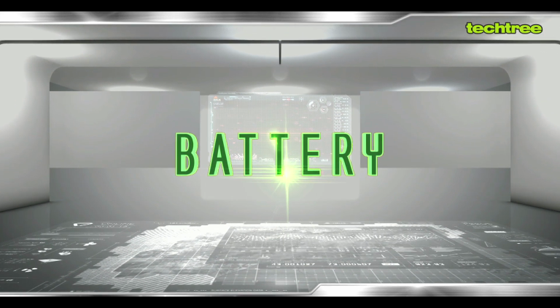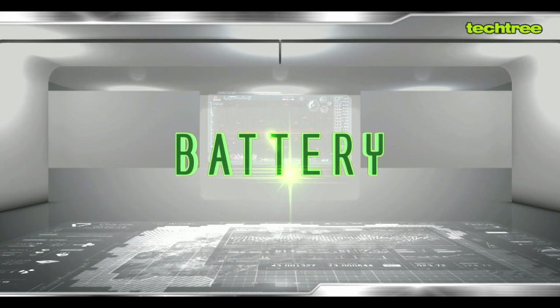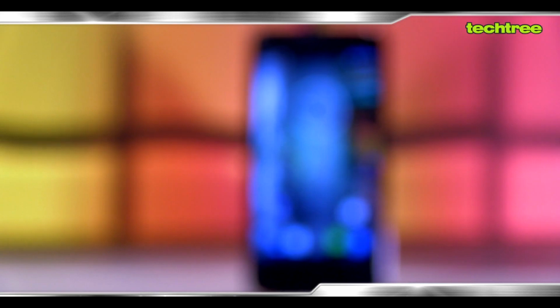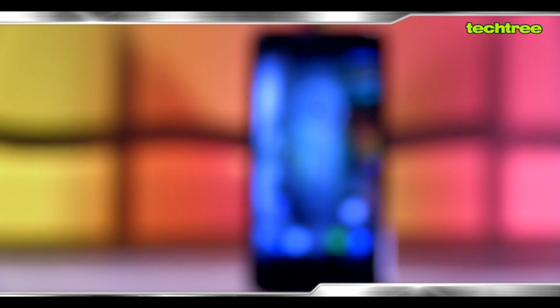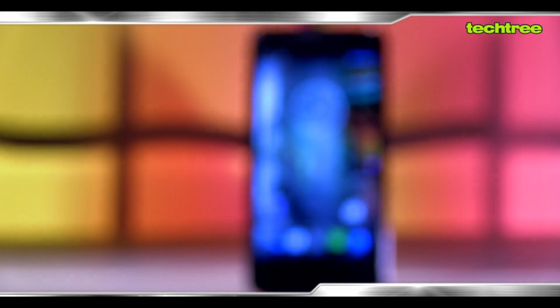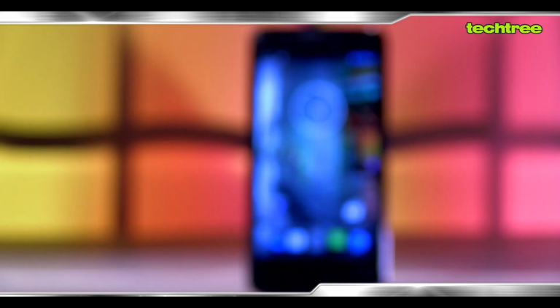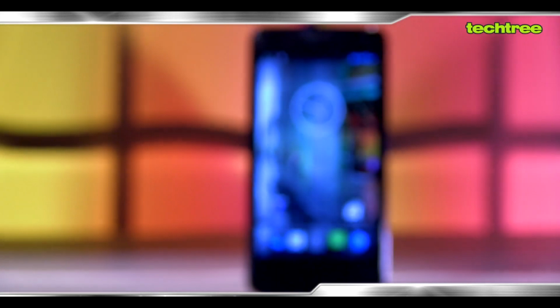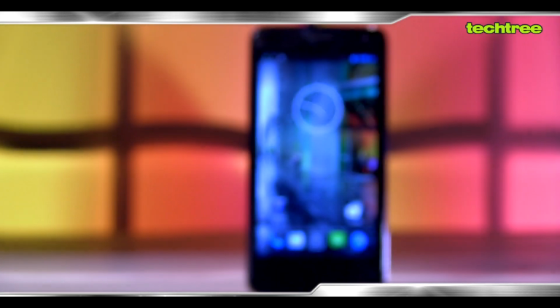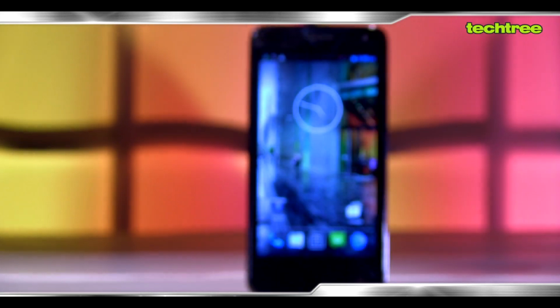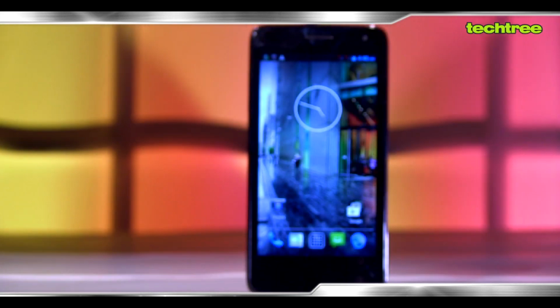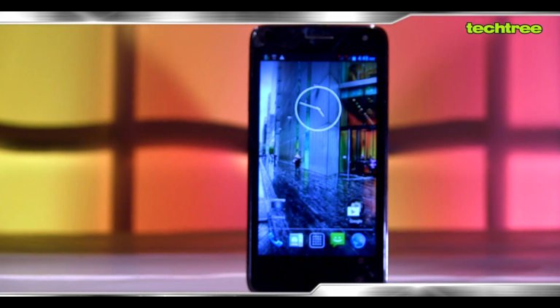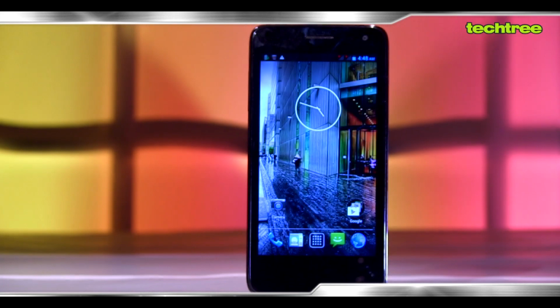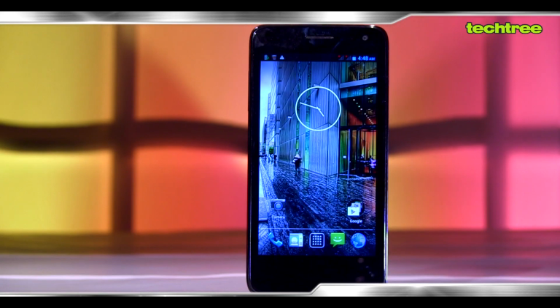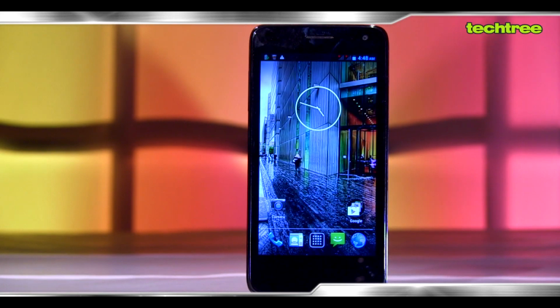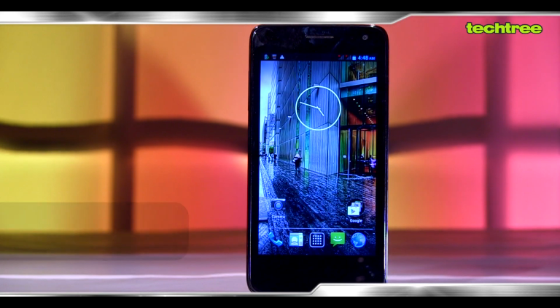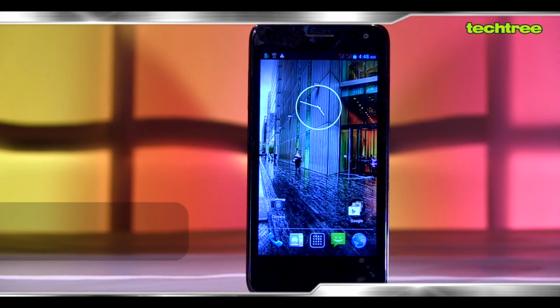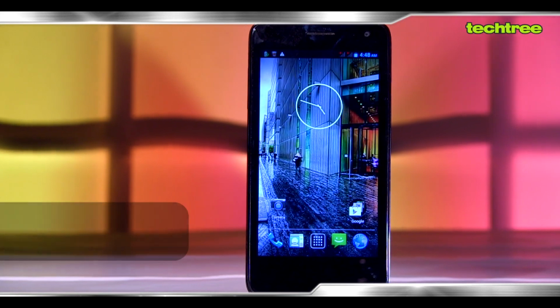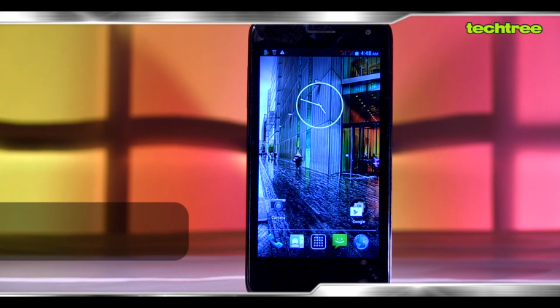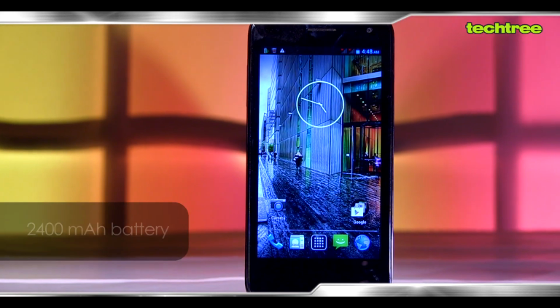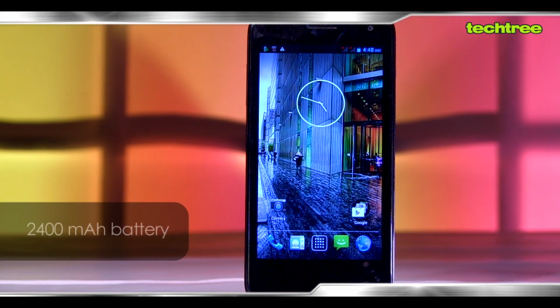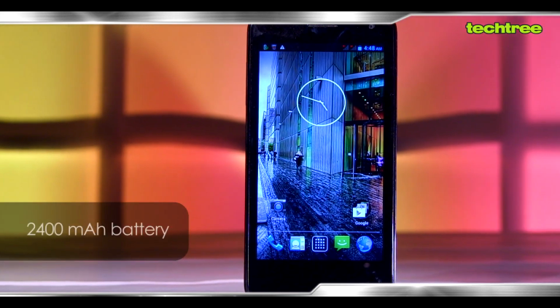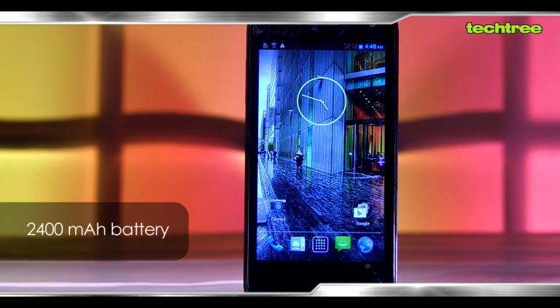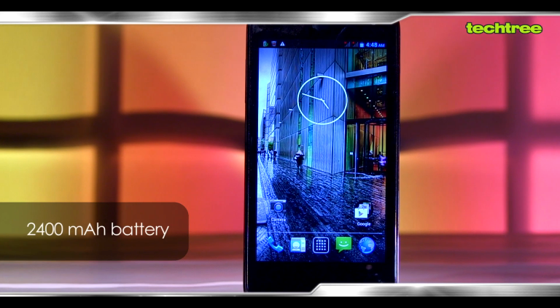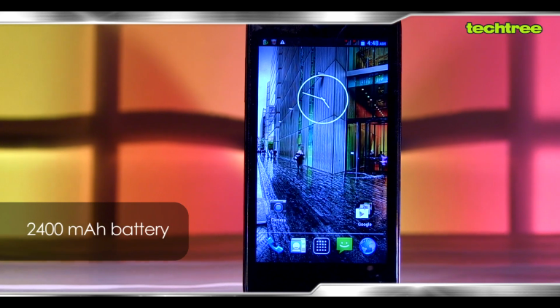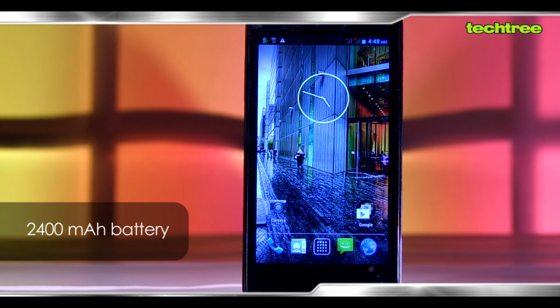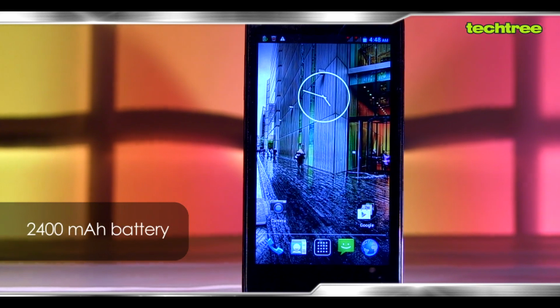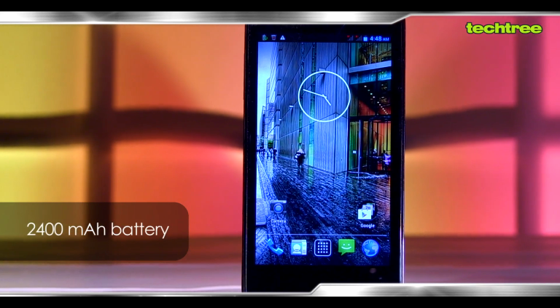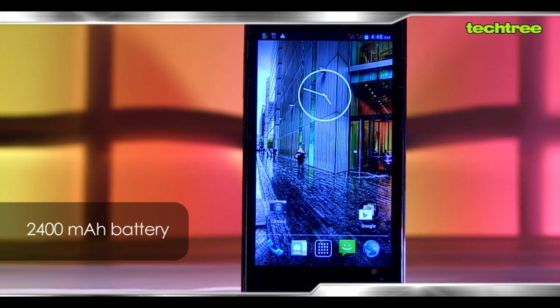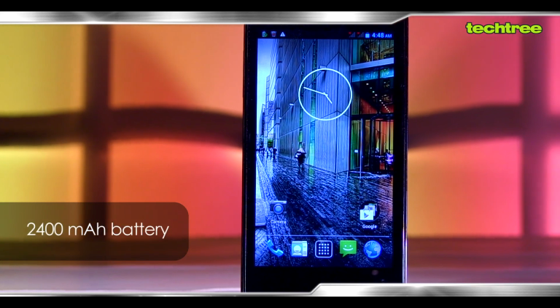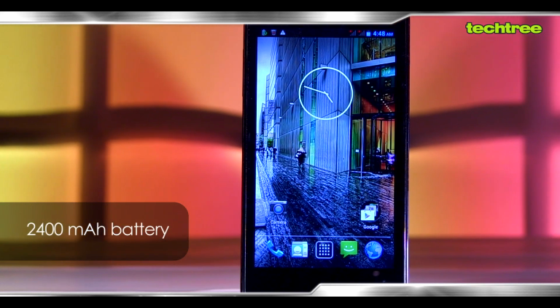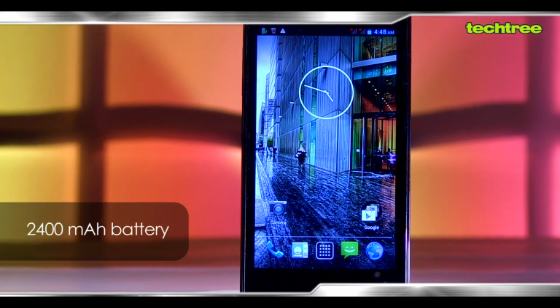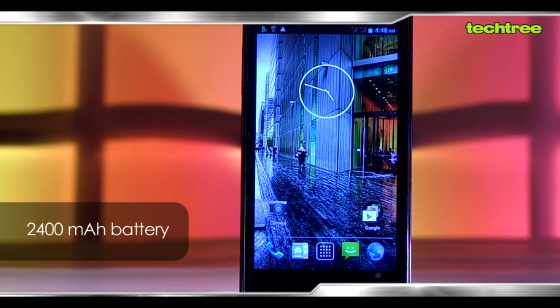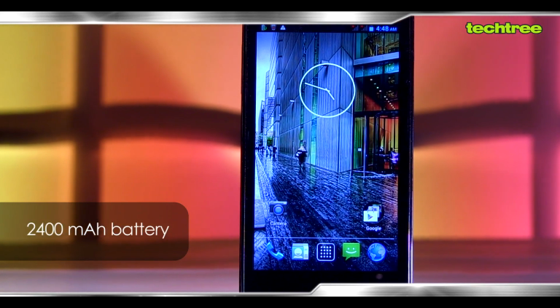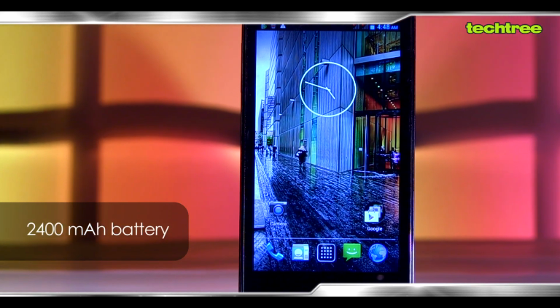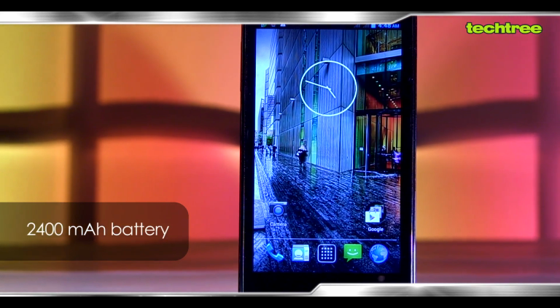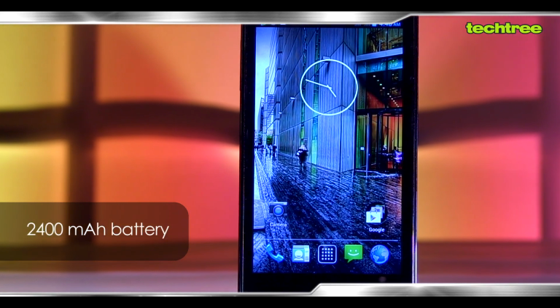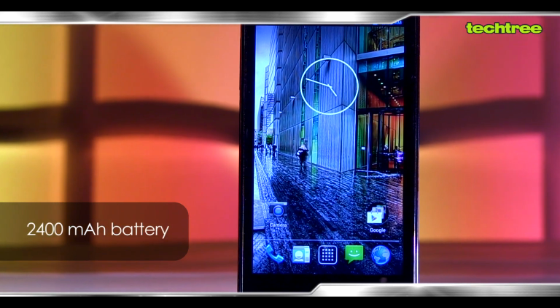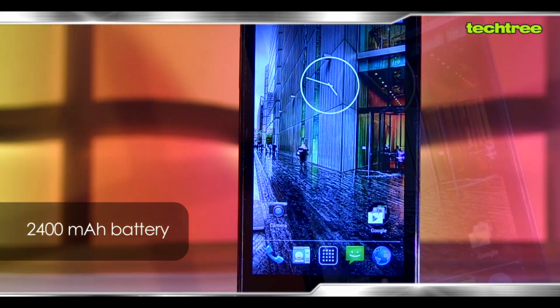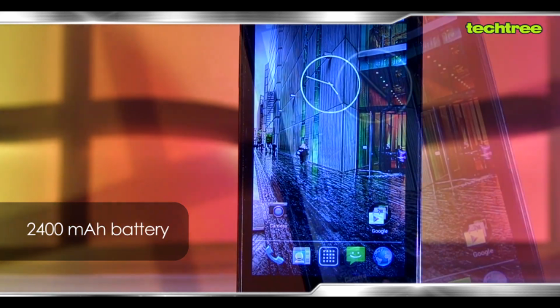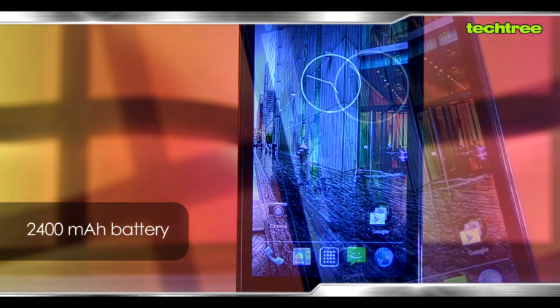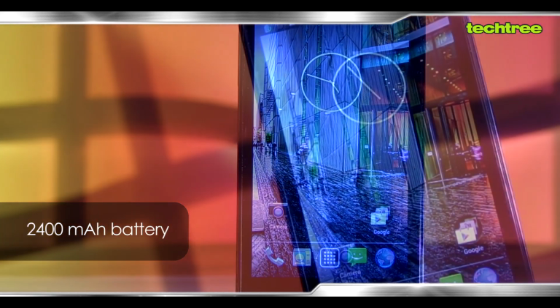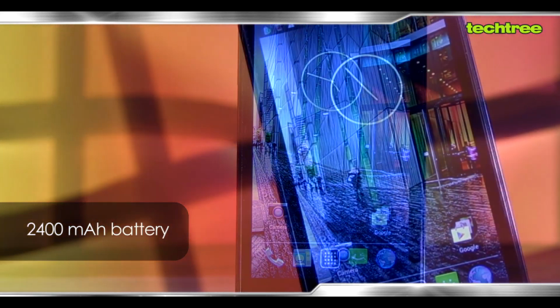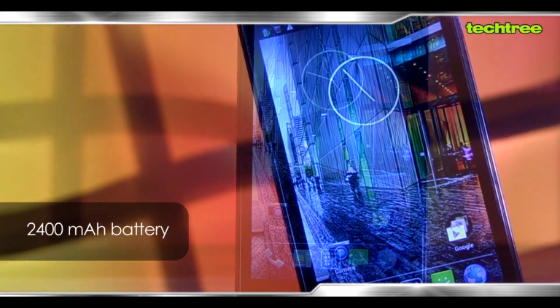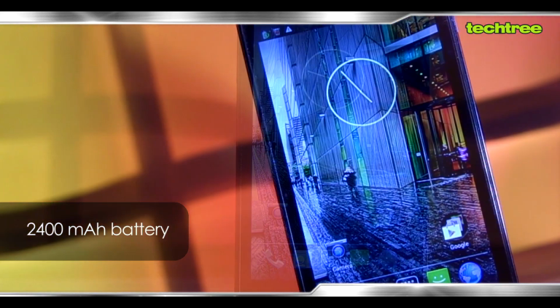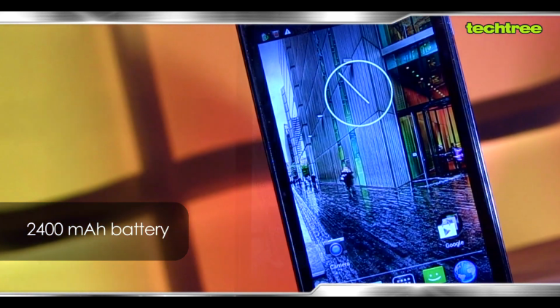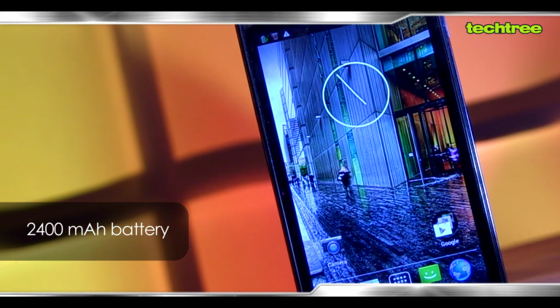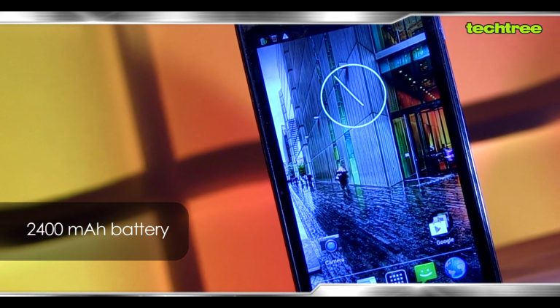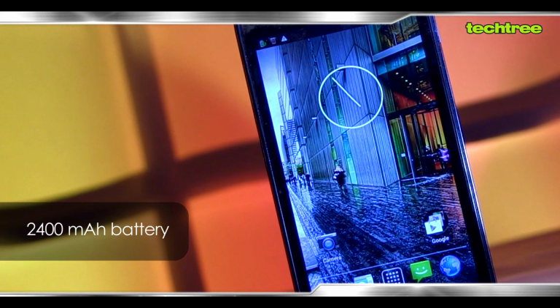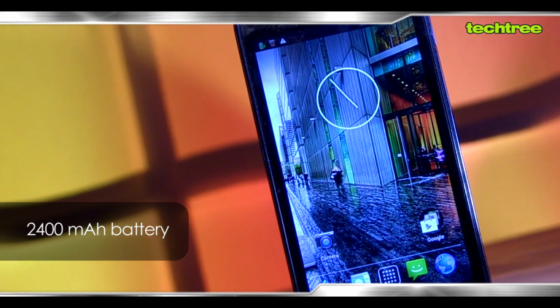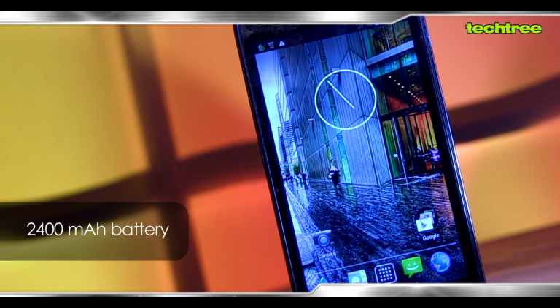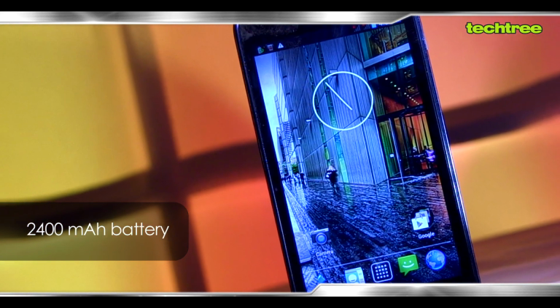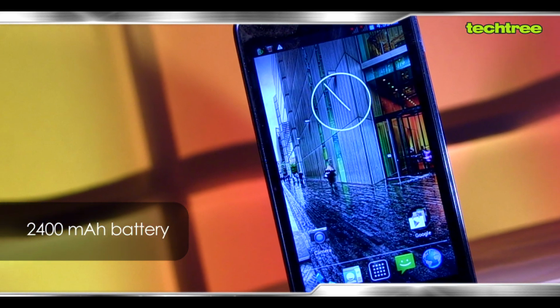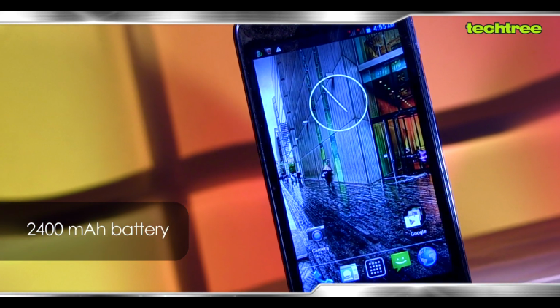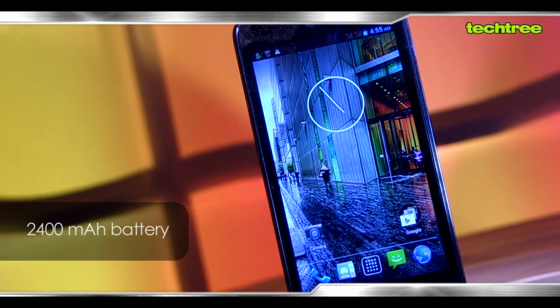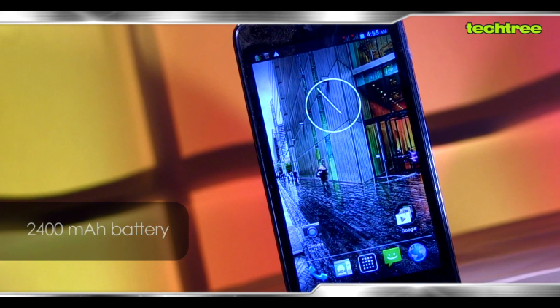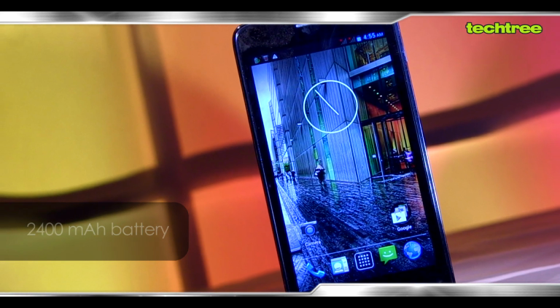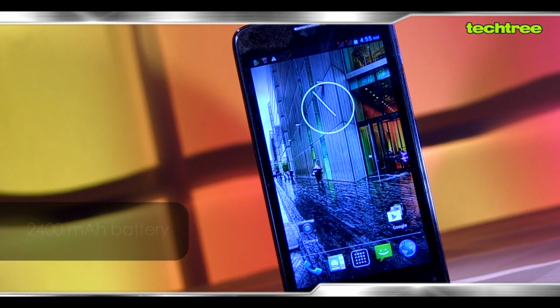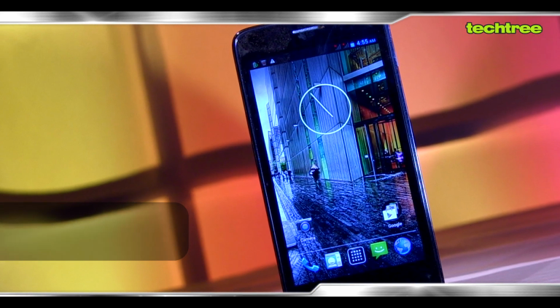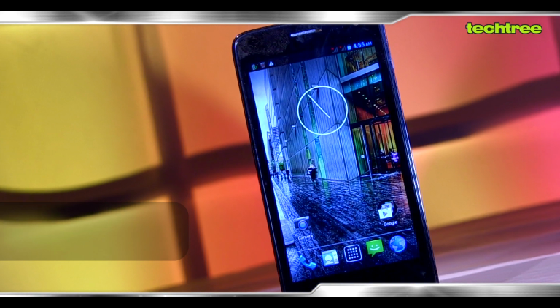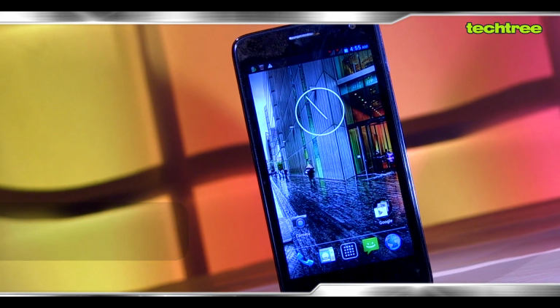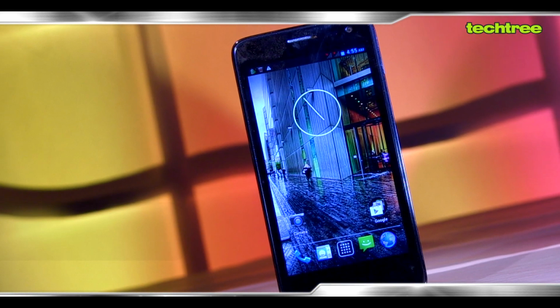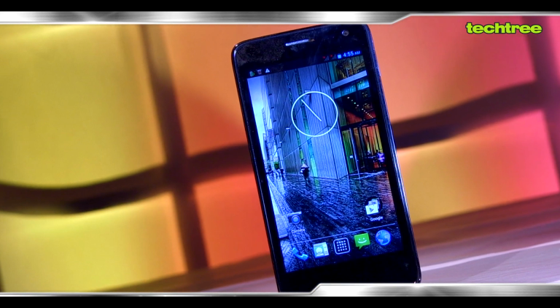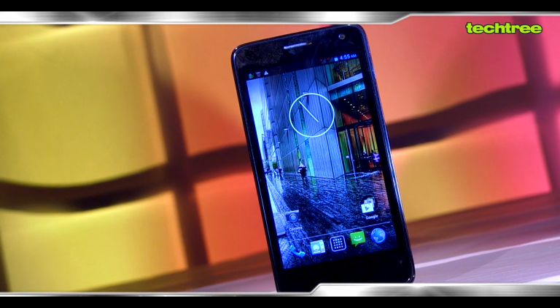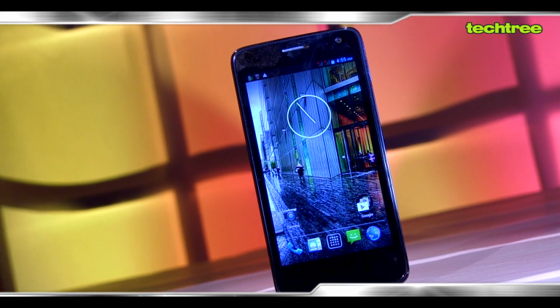The phone comes with a 2400 mAh battery that lasts you easily for a day and a half, which can be termed as quite good battery life for an Android device.